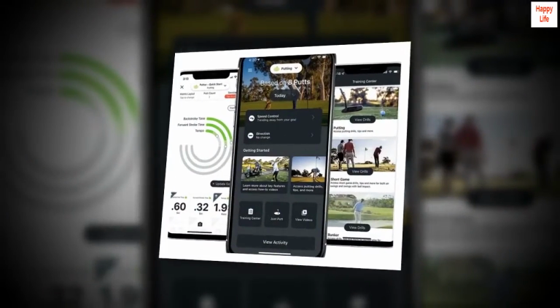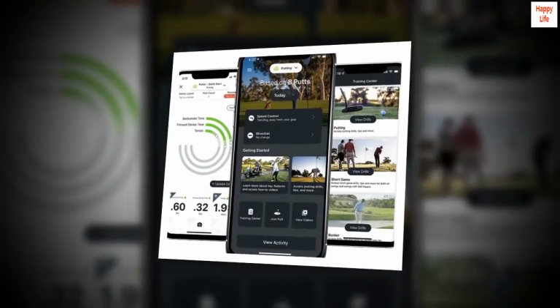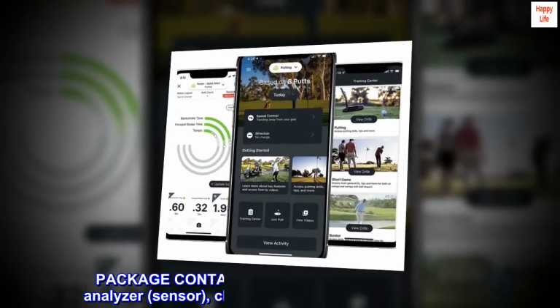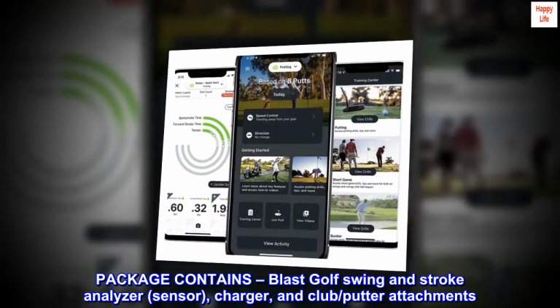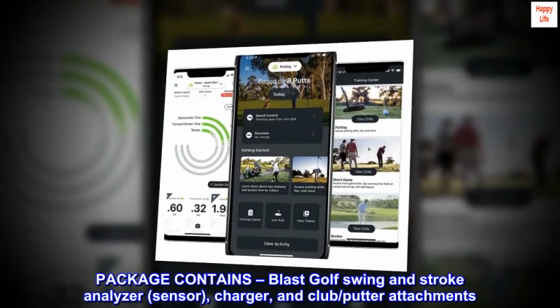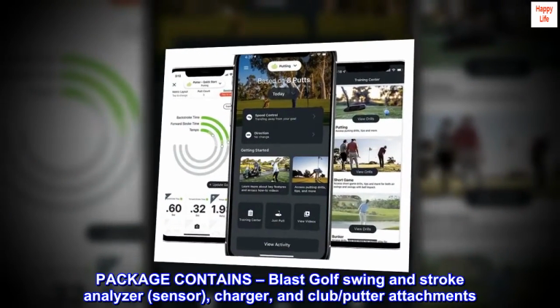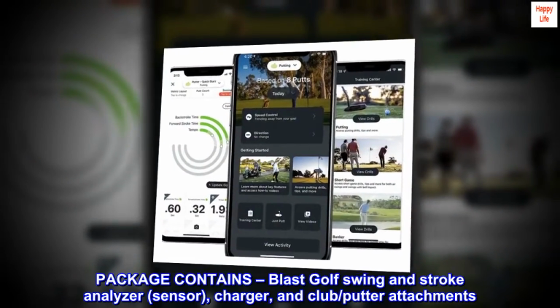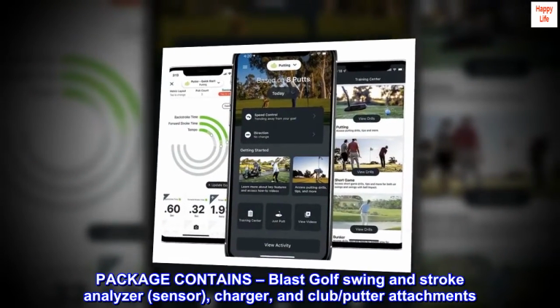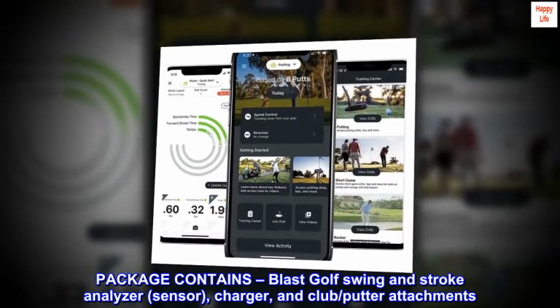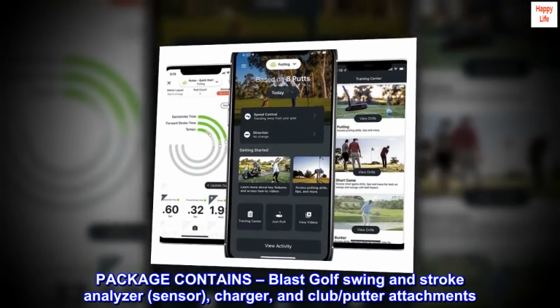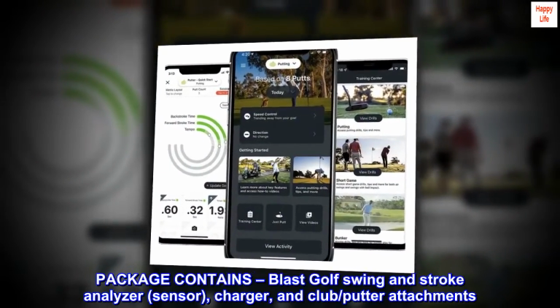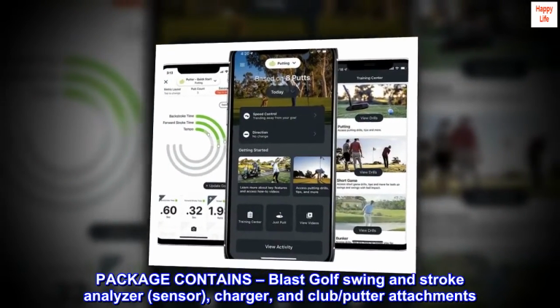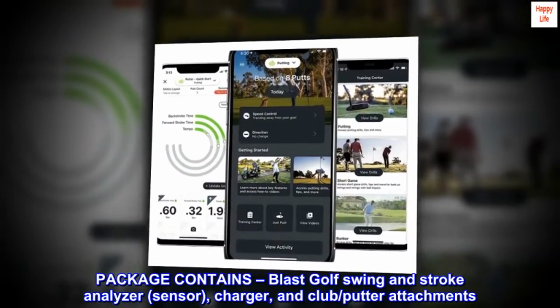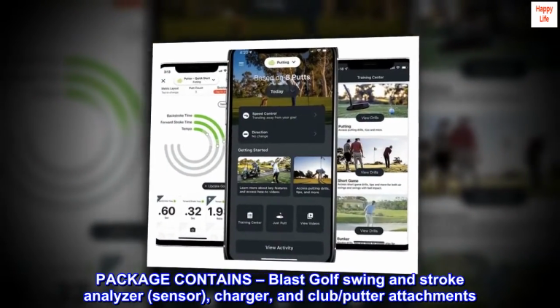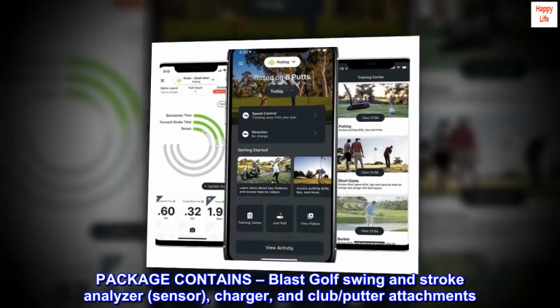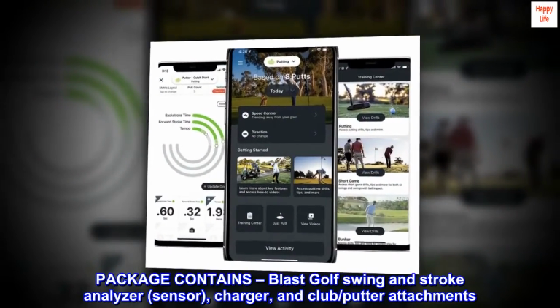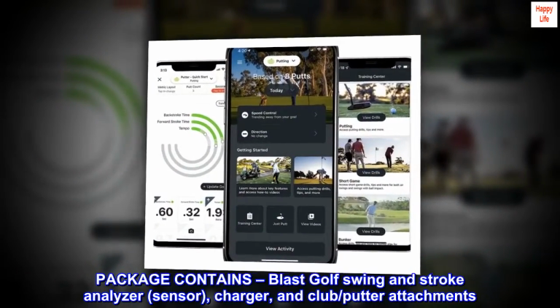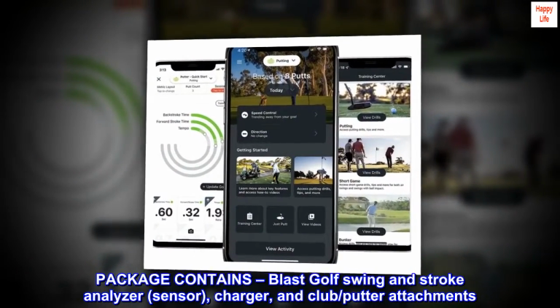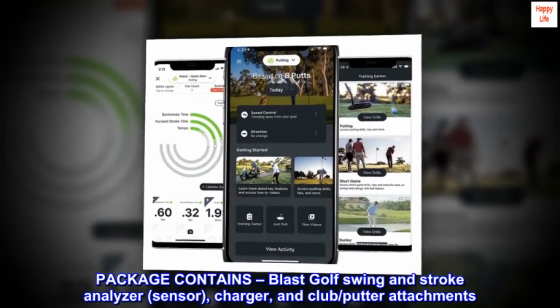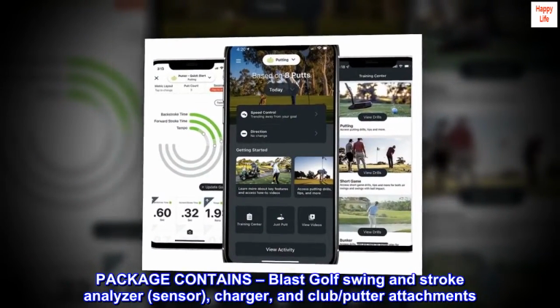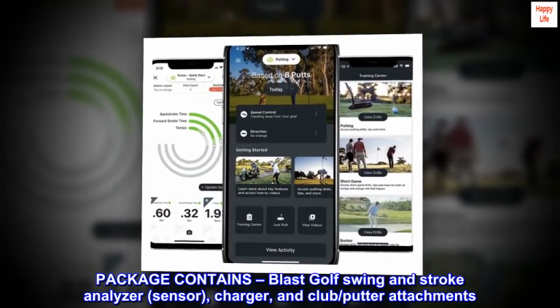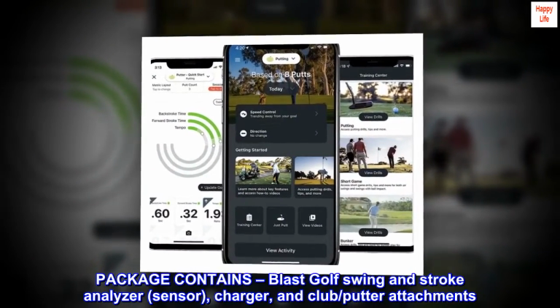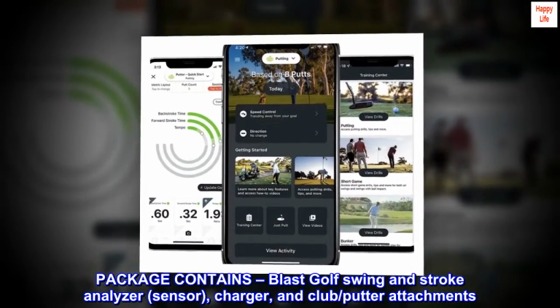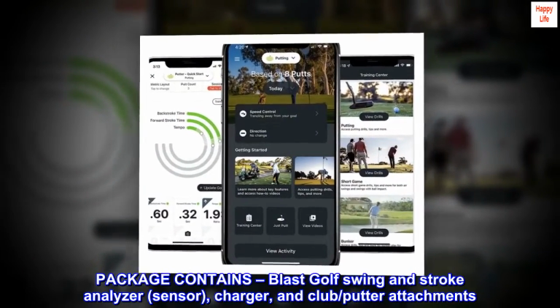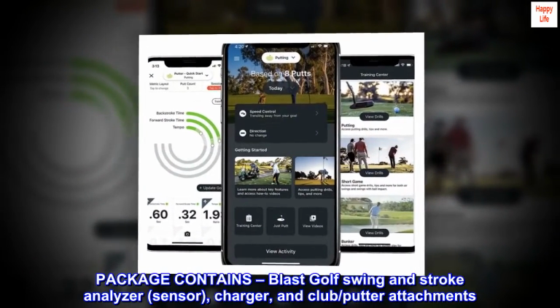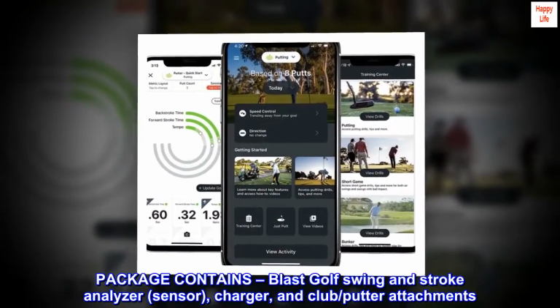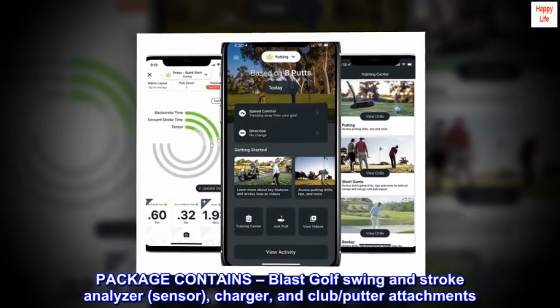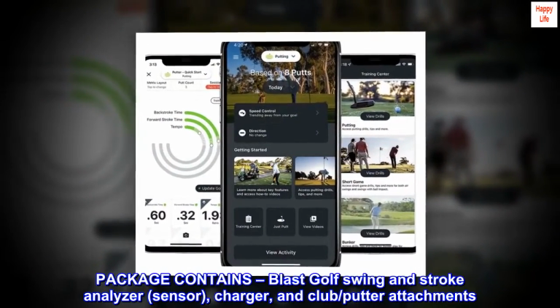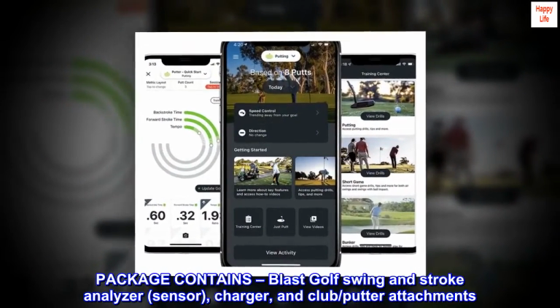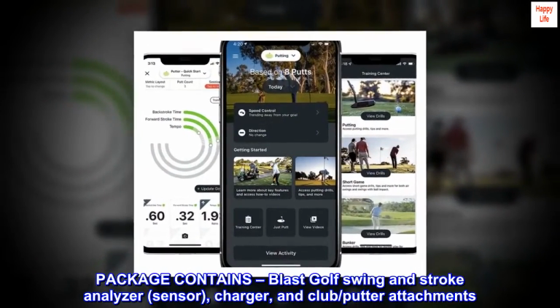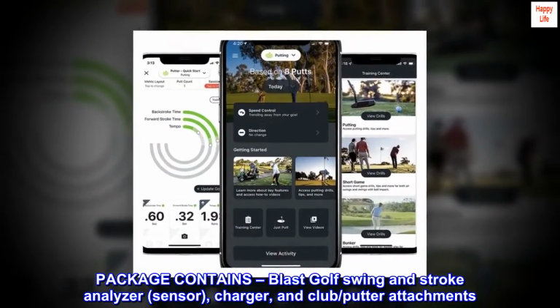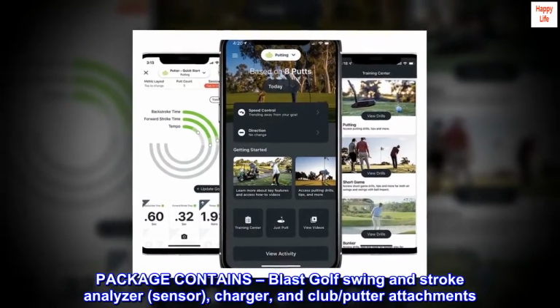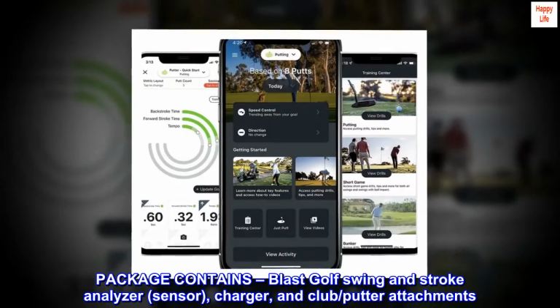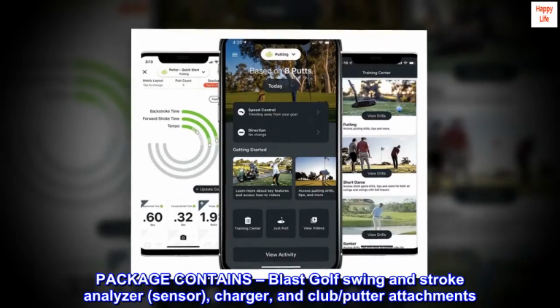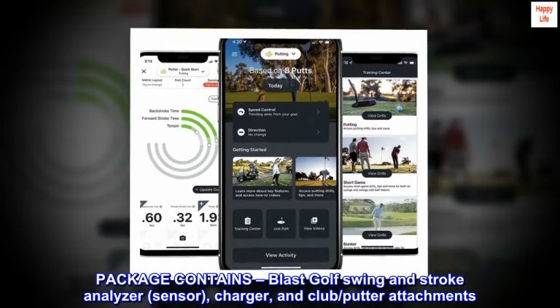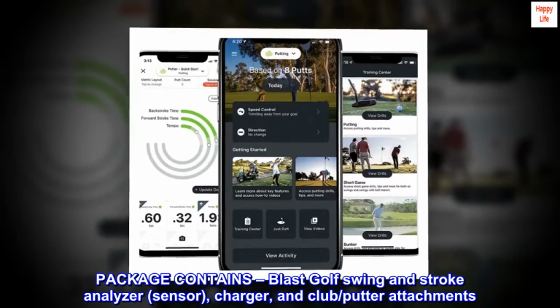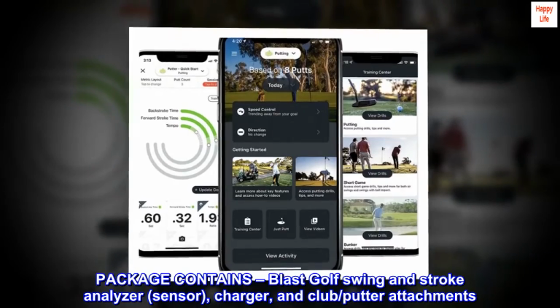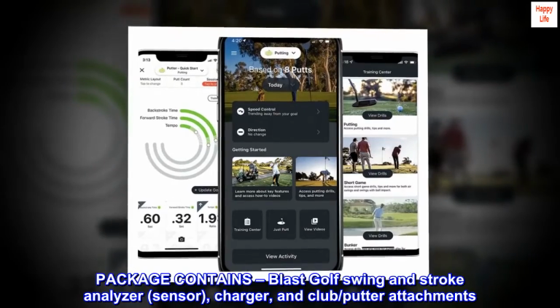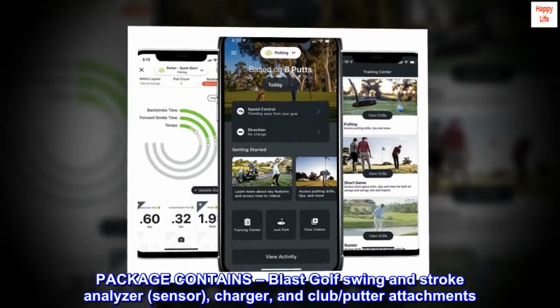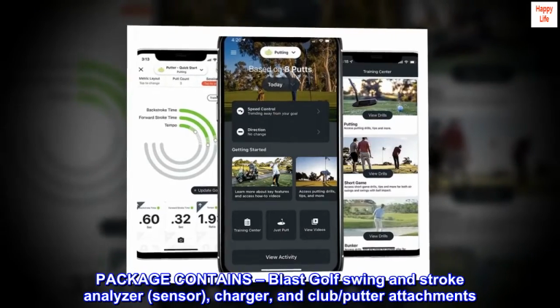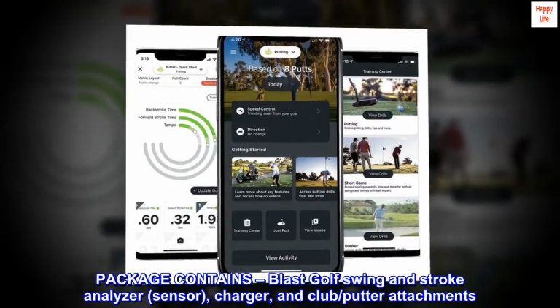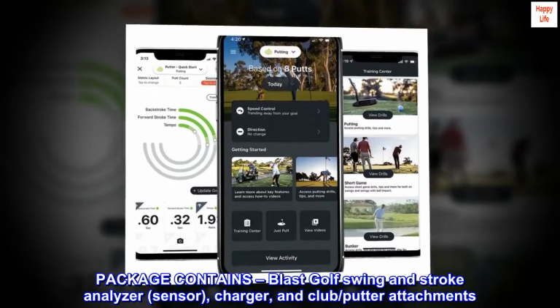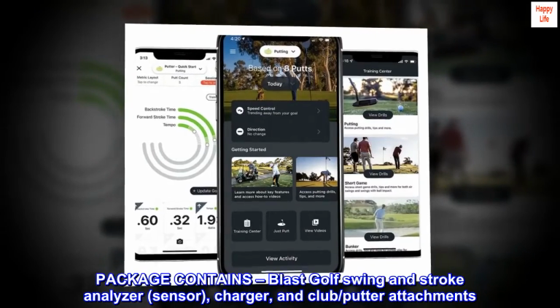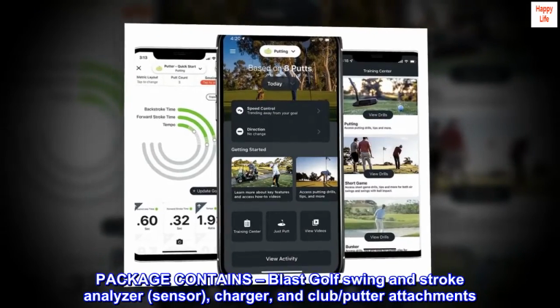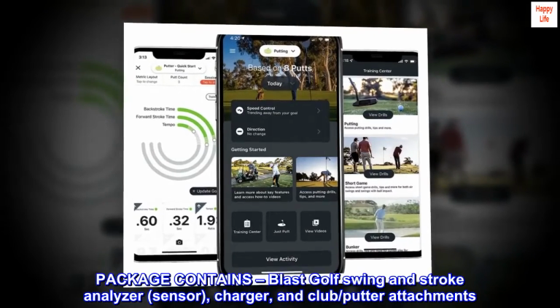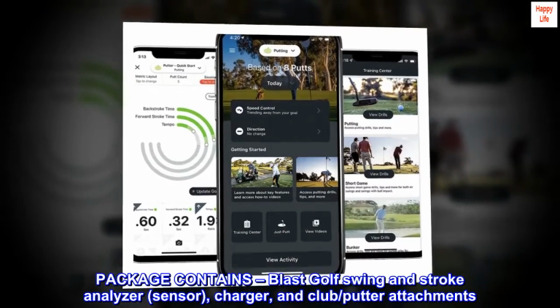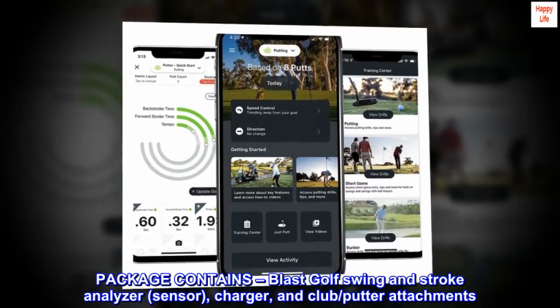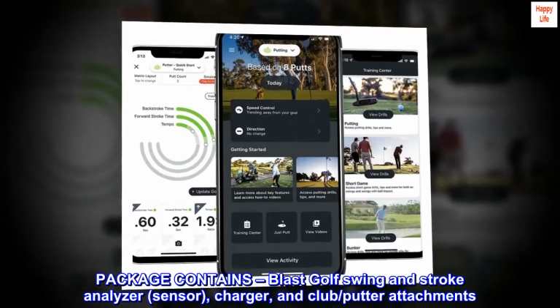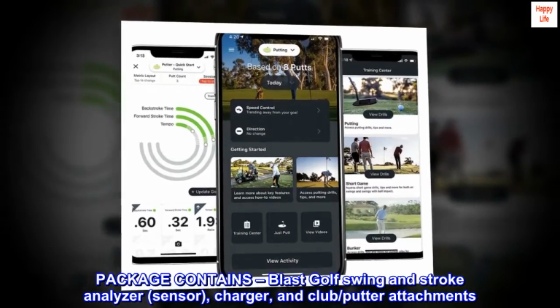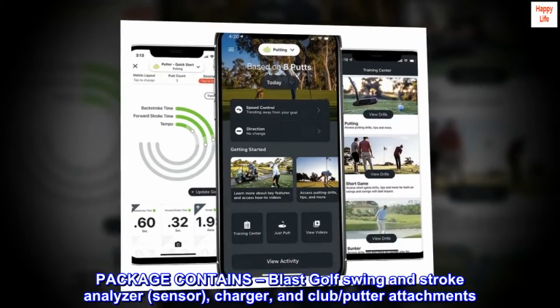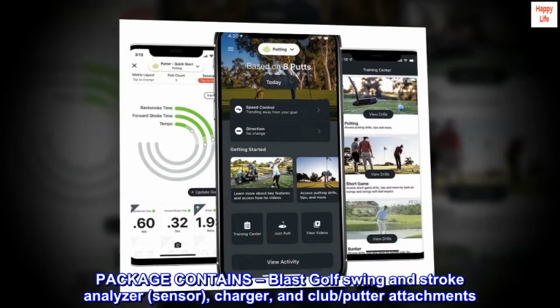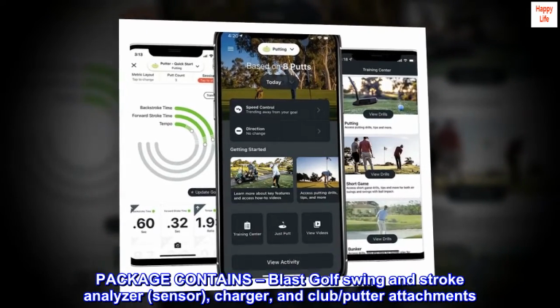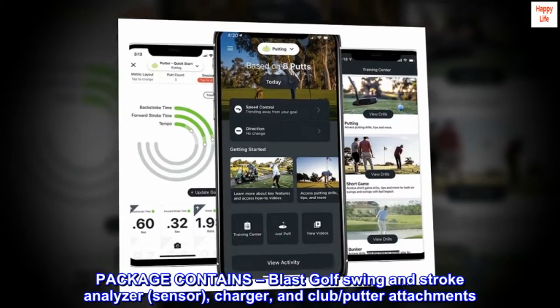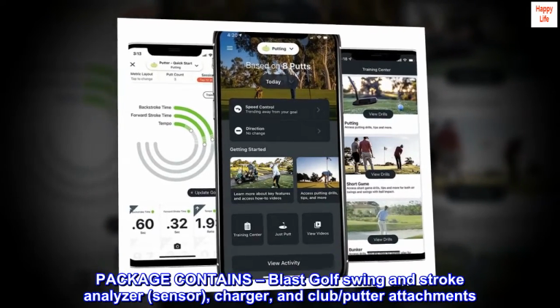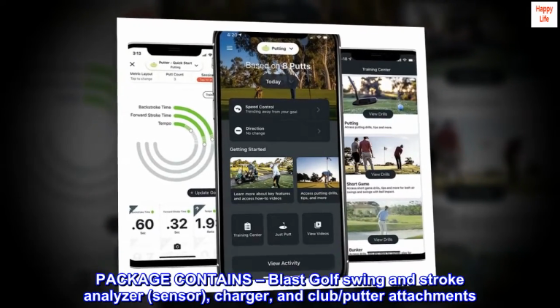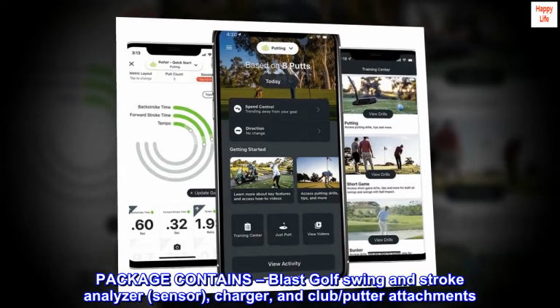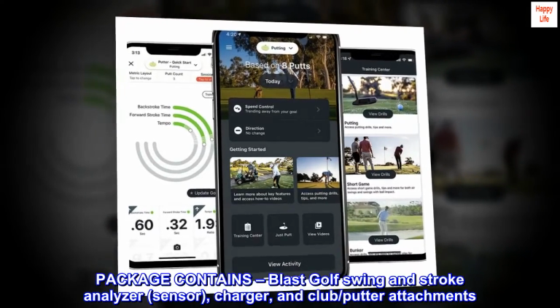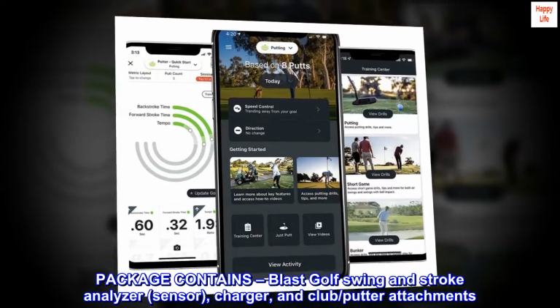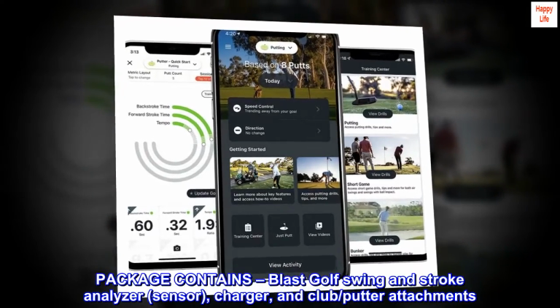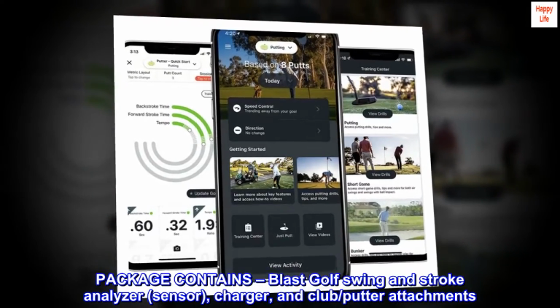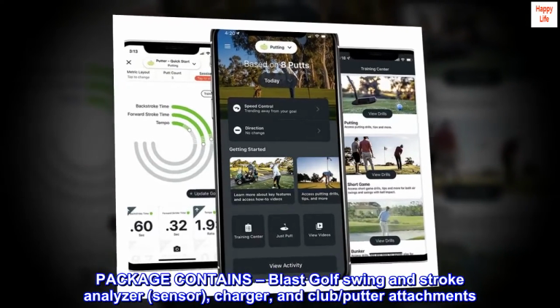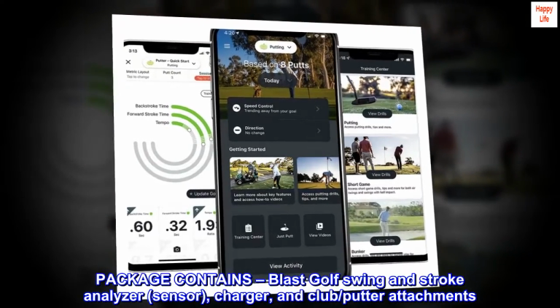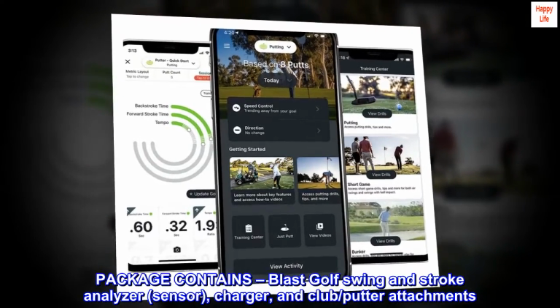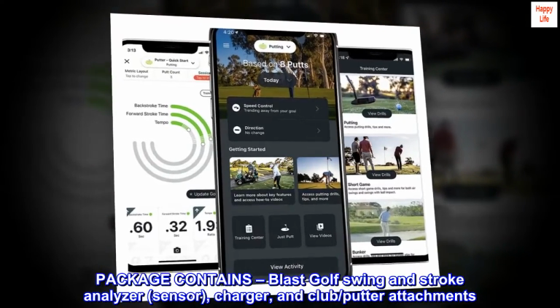Package contains: Blast Golf Swing and Stroke Analyzer sensor, charger, and club and putter attachments.